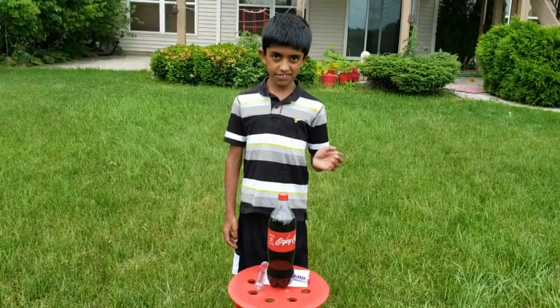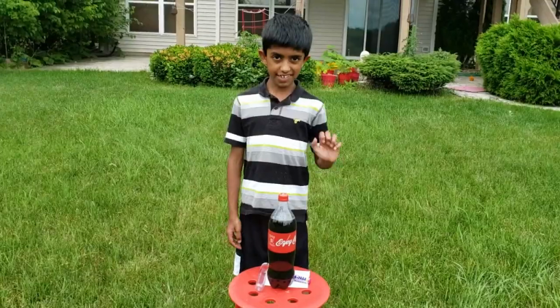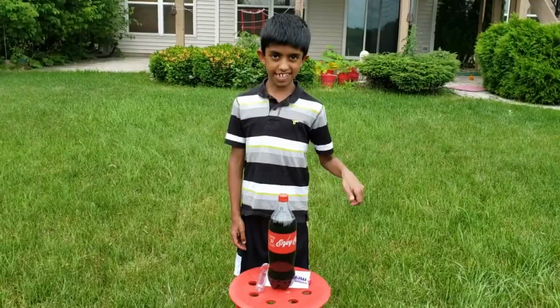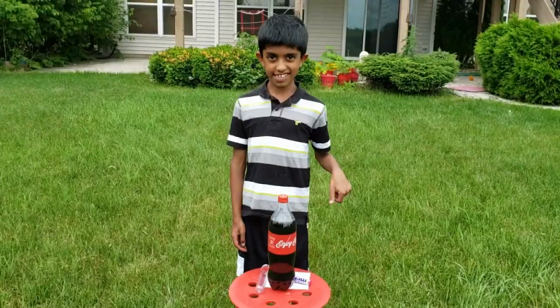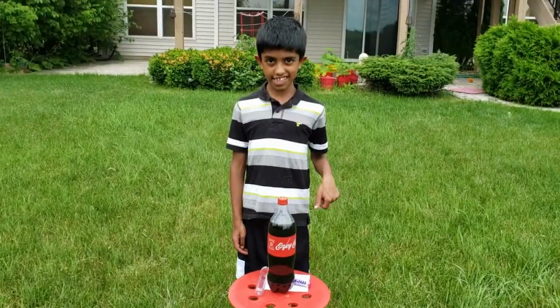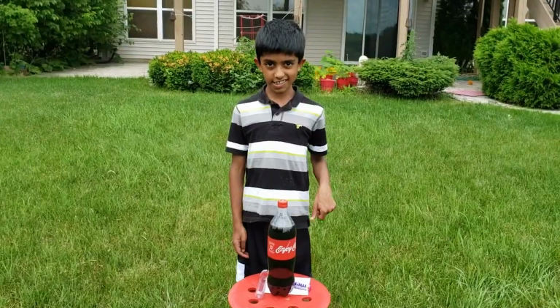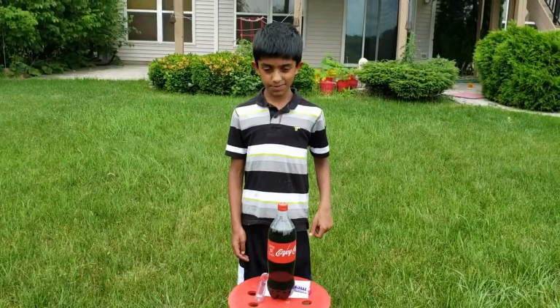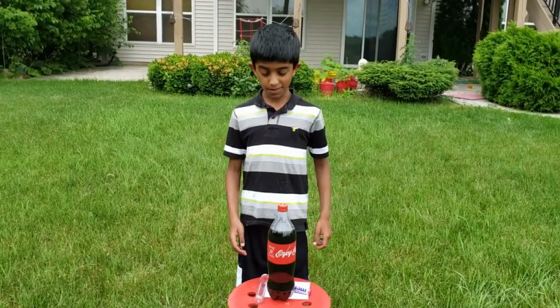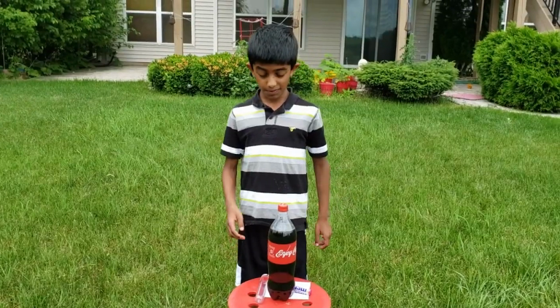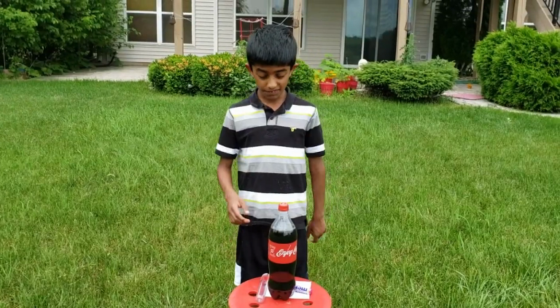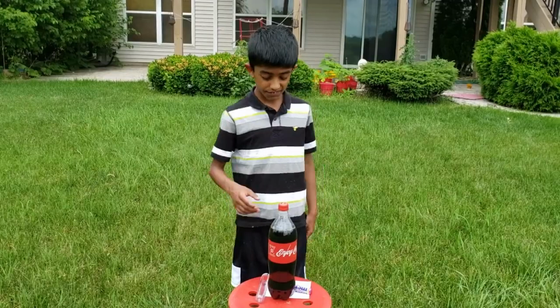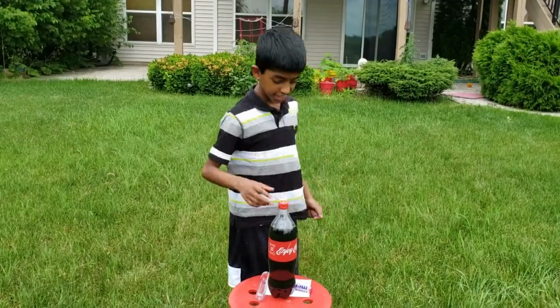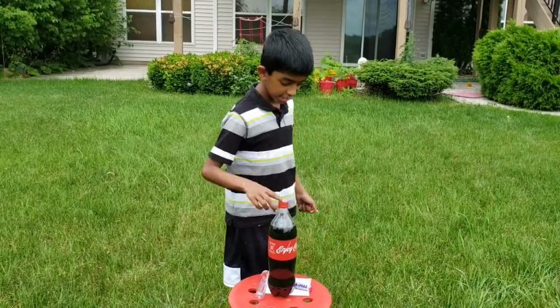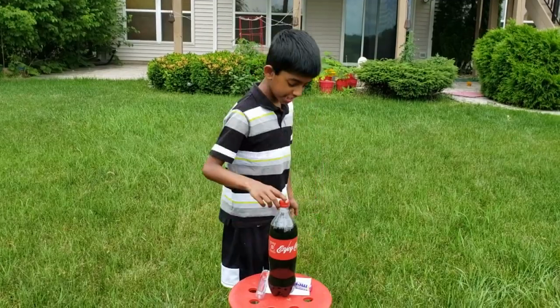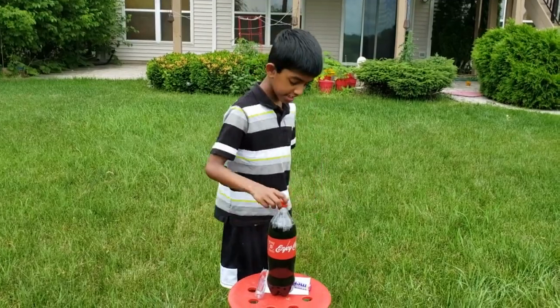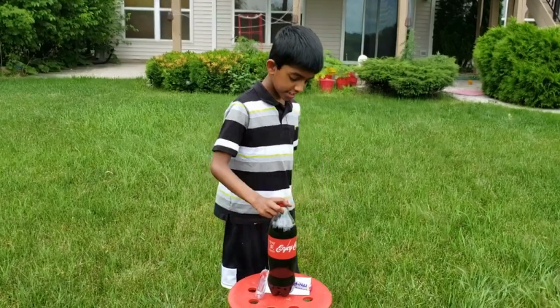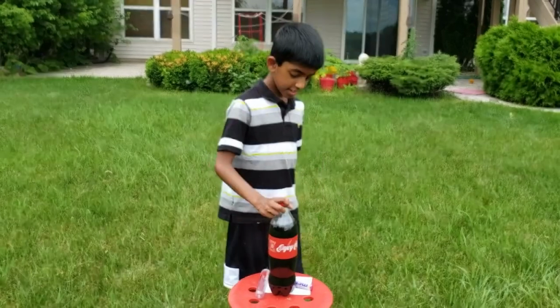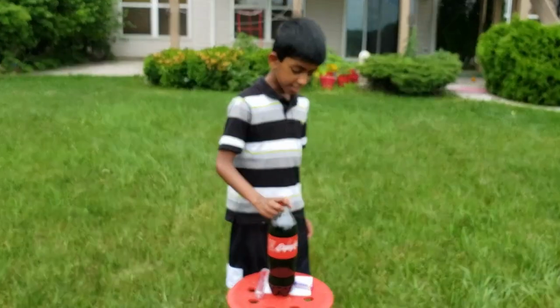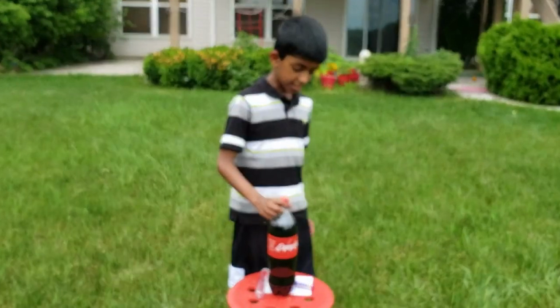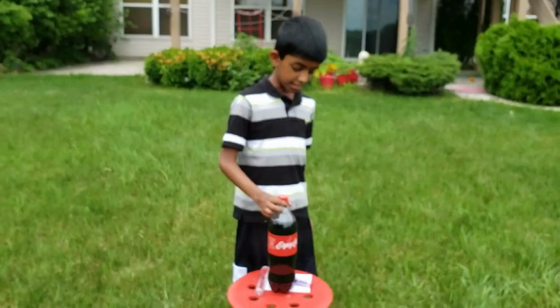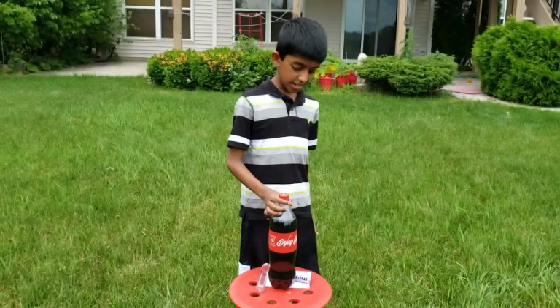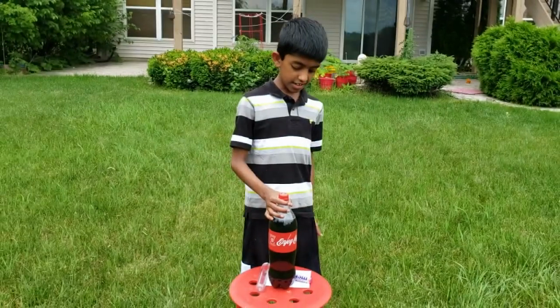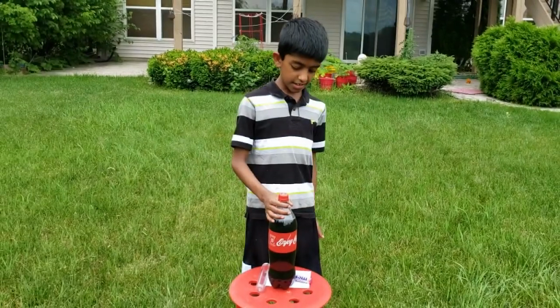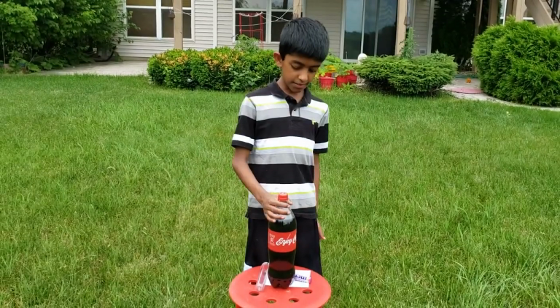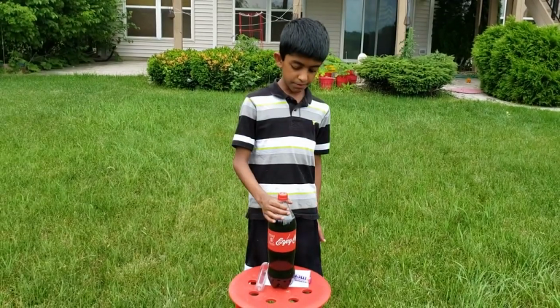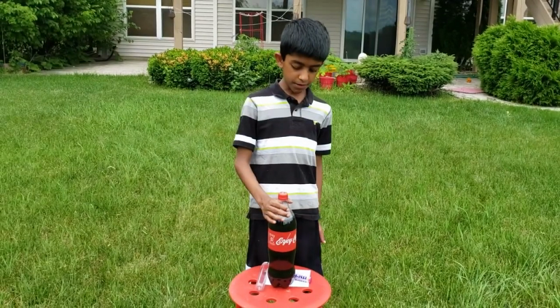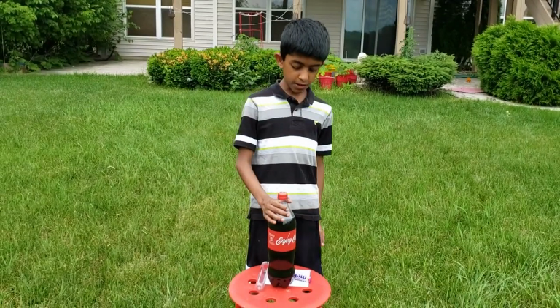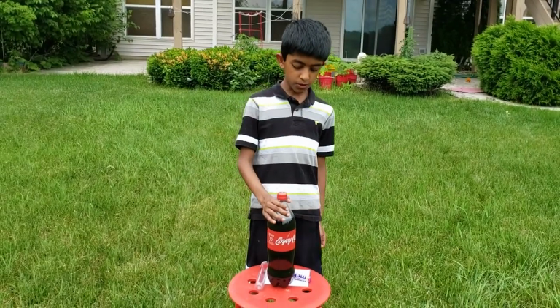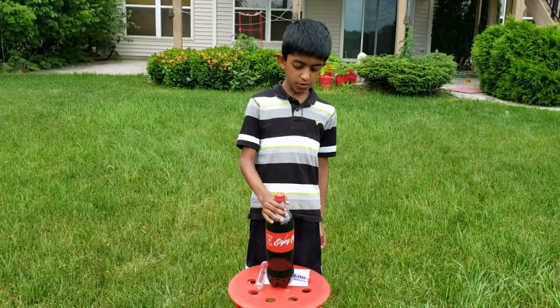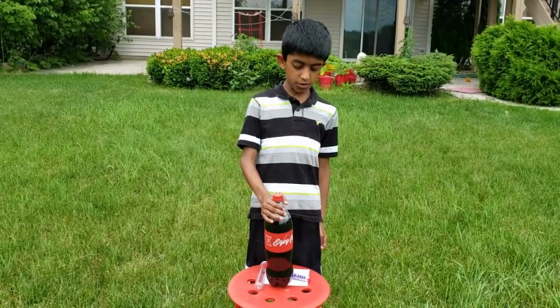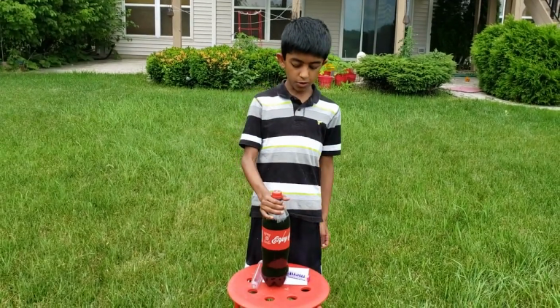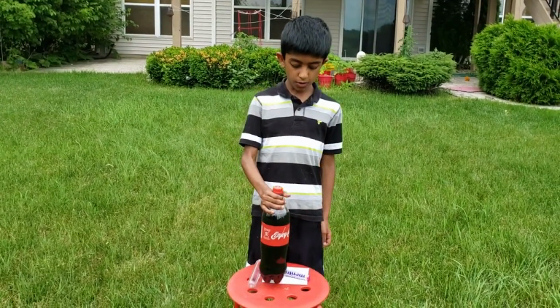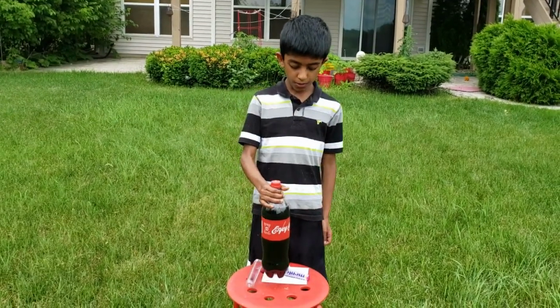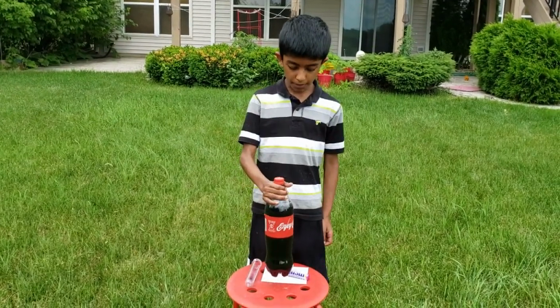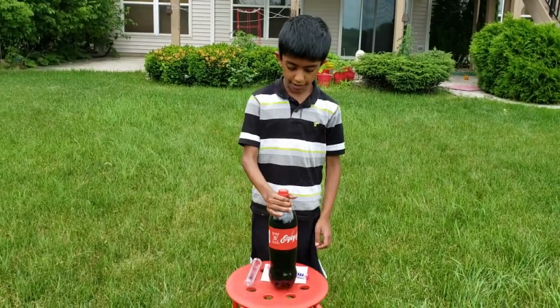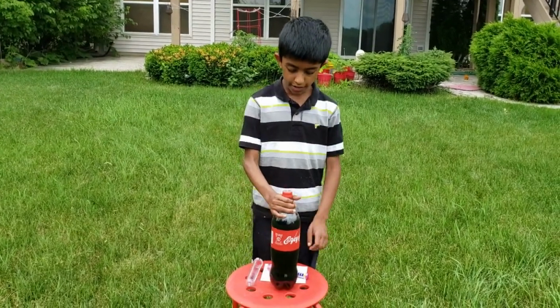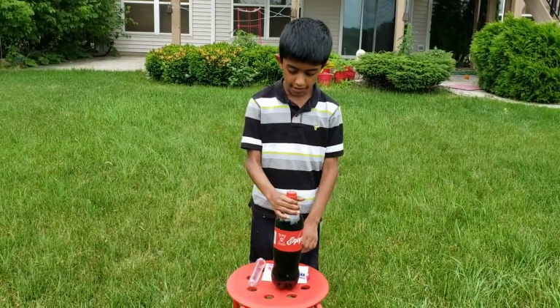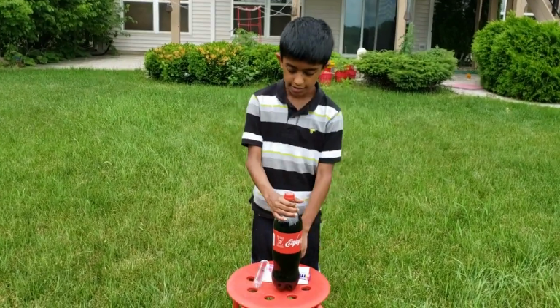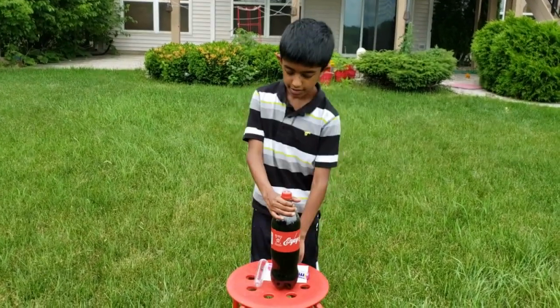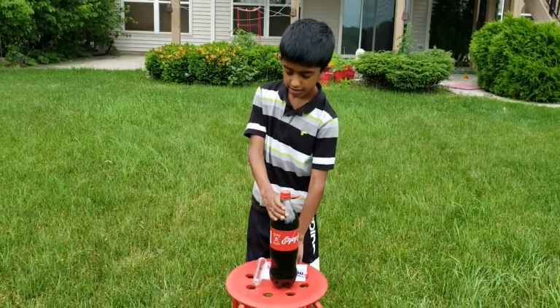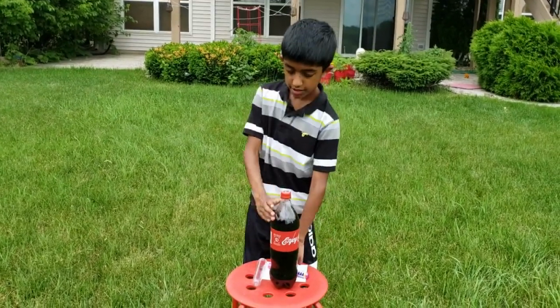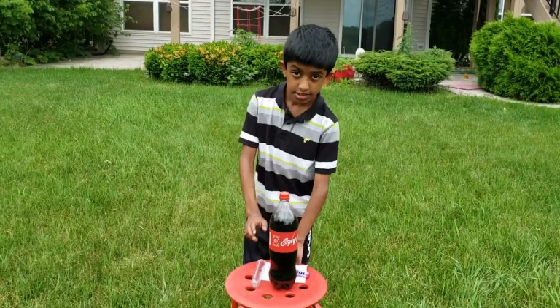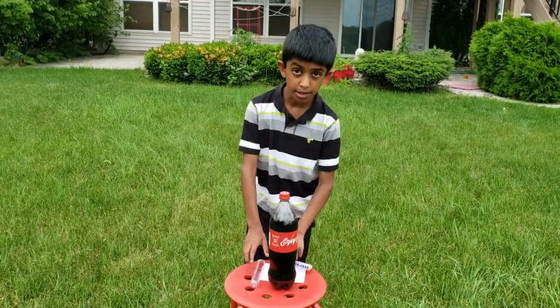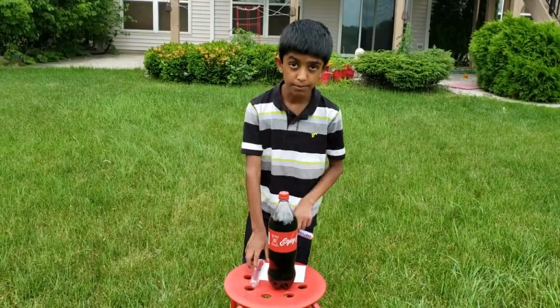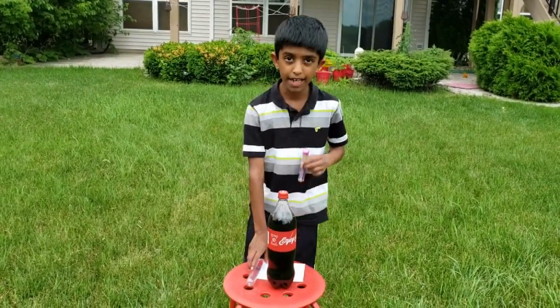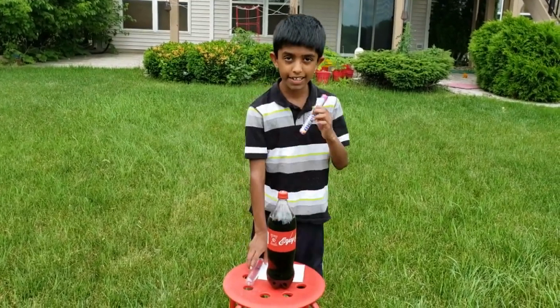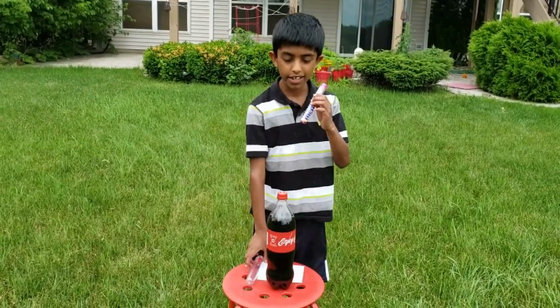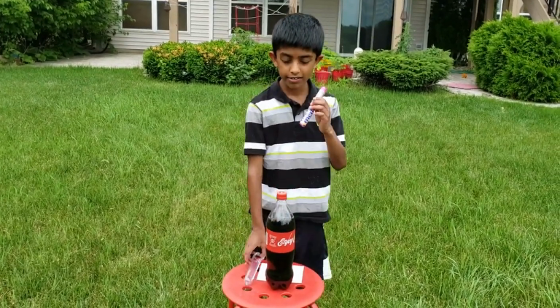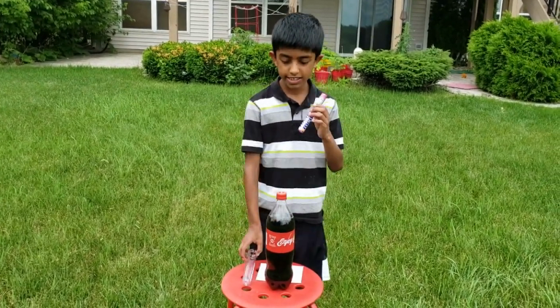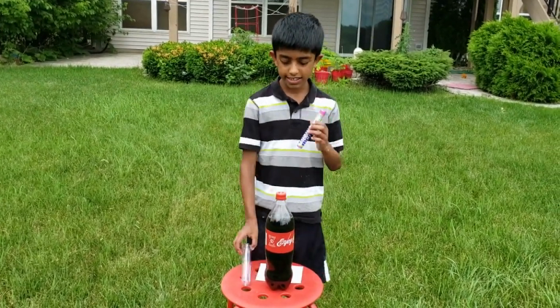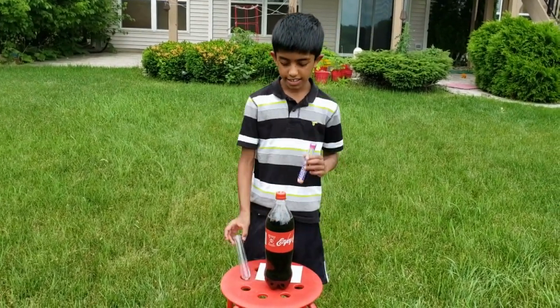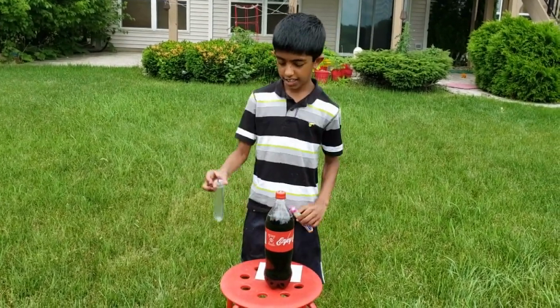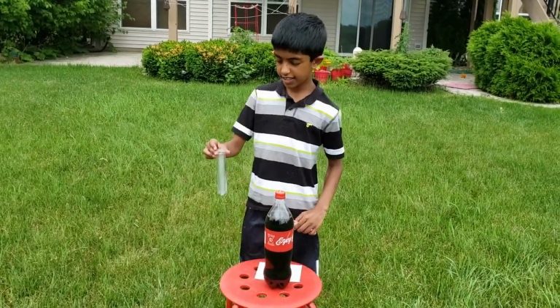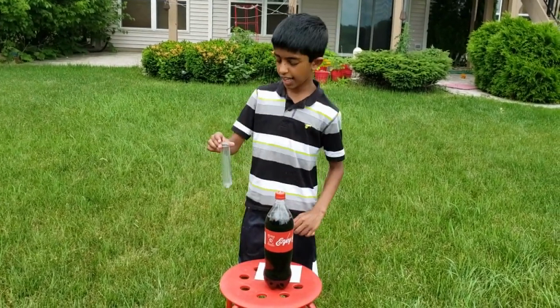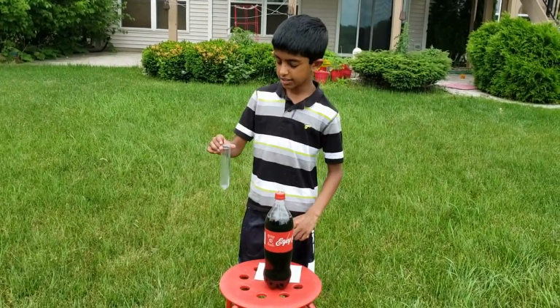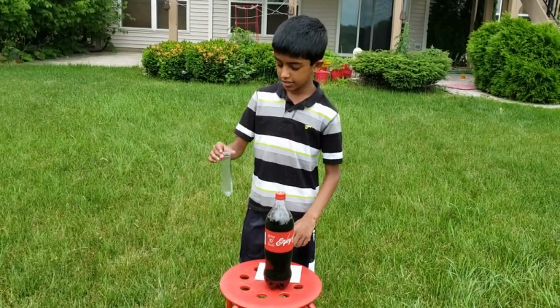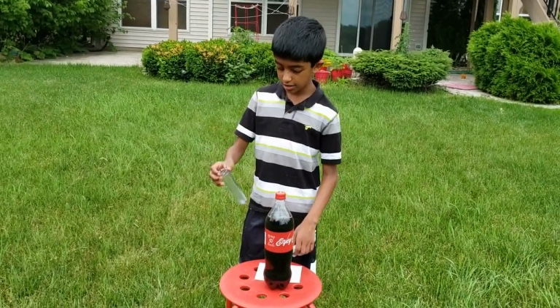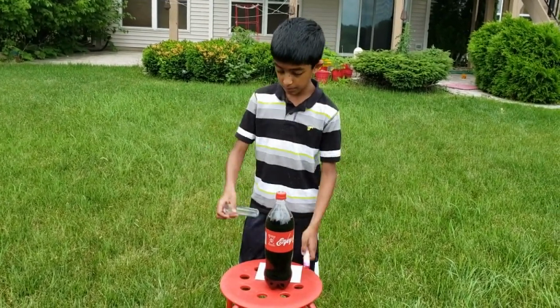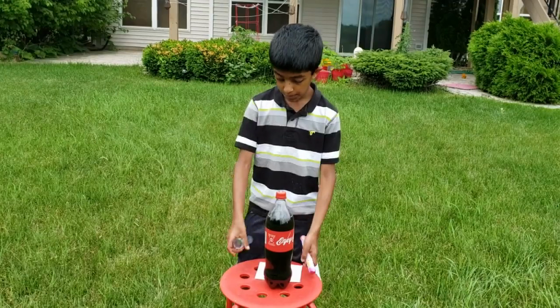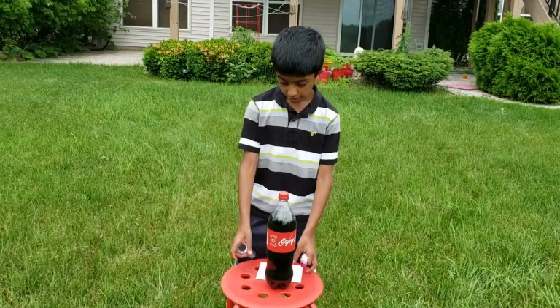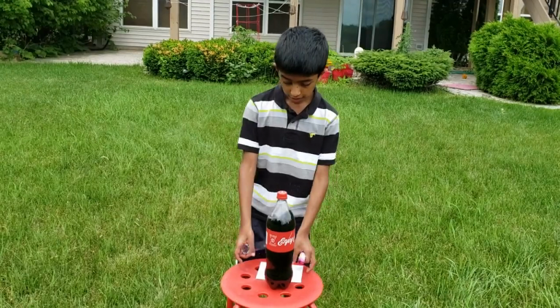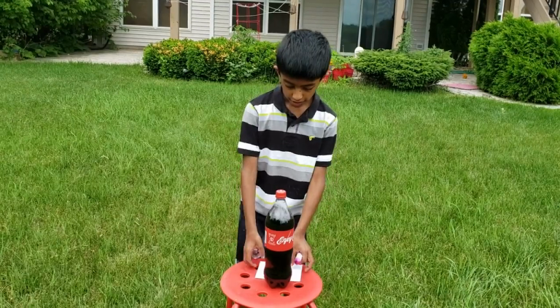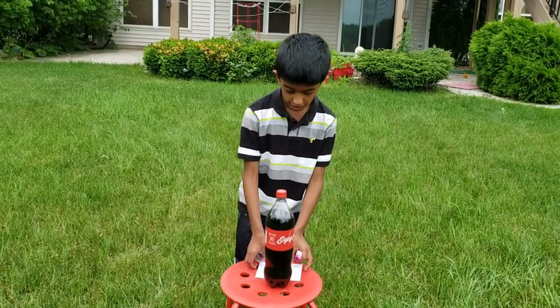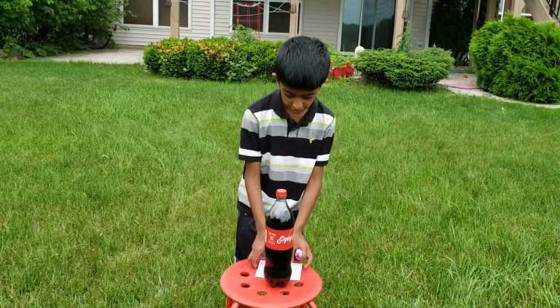For this experiment you'll need a Coca-Cola bottle, some Mentos, a test tube, and a piece of paper.